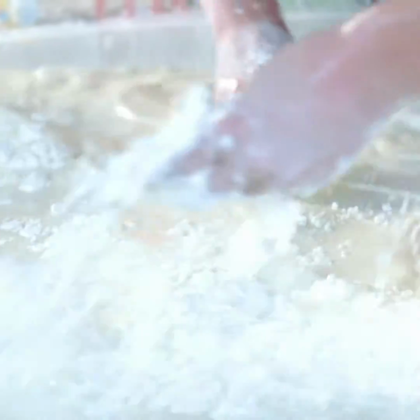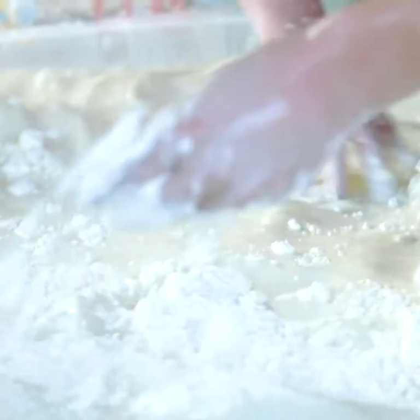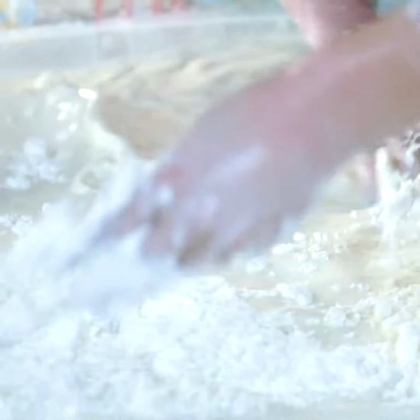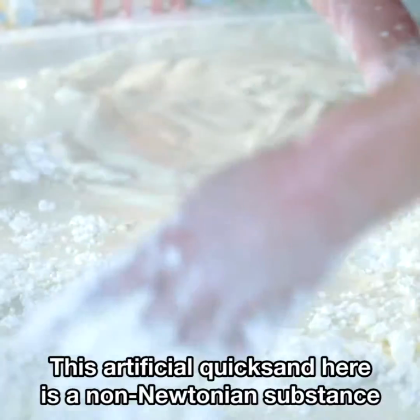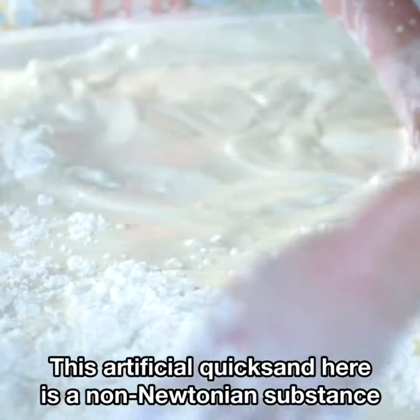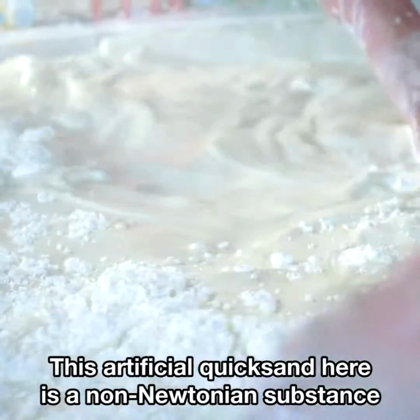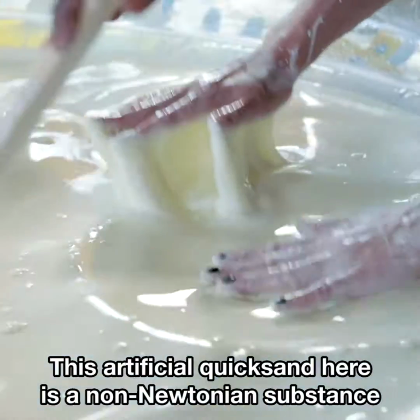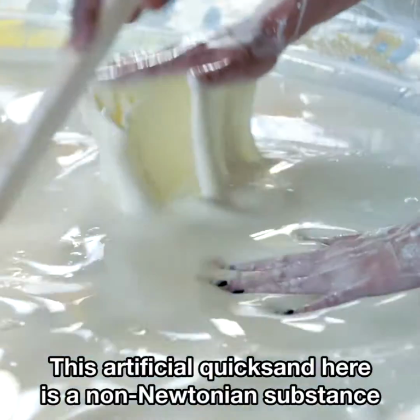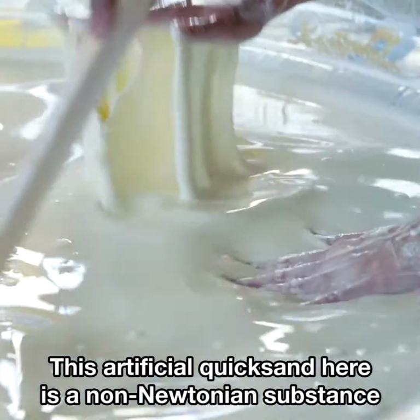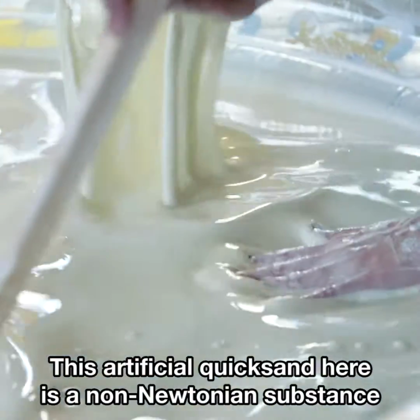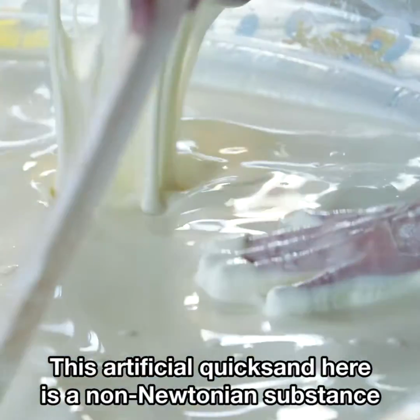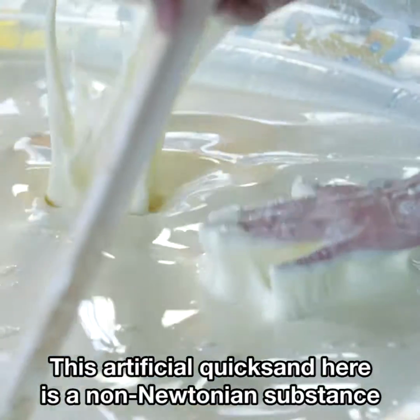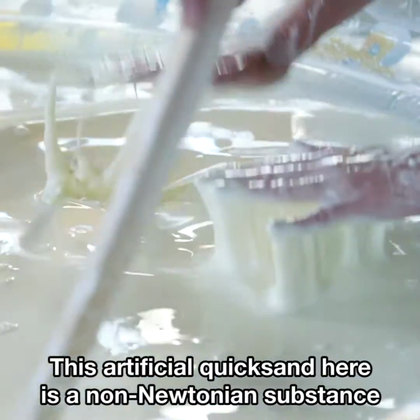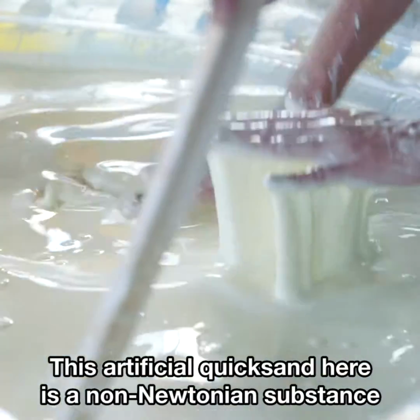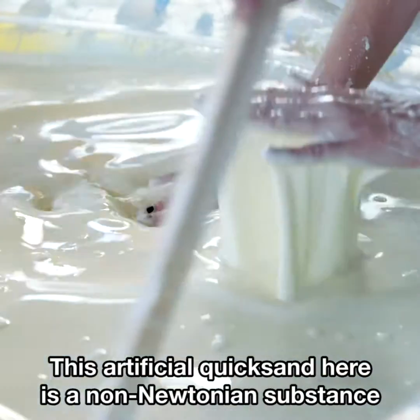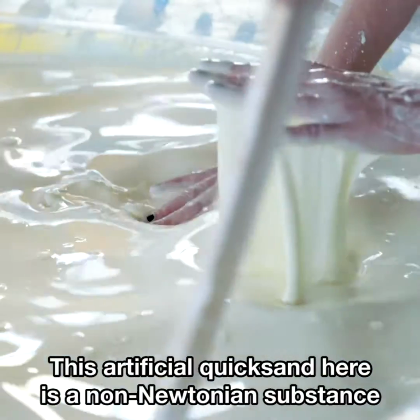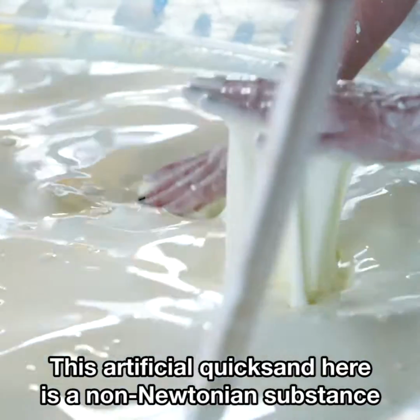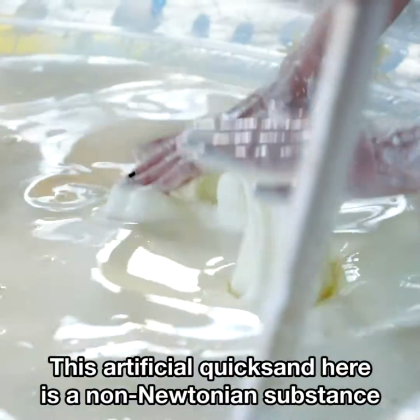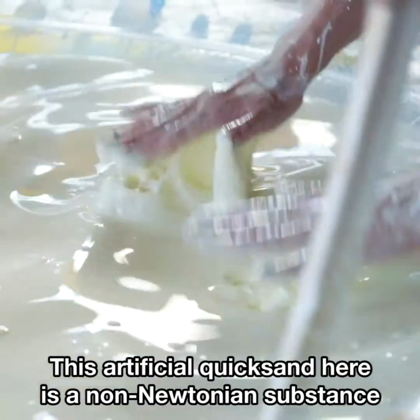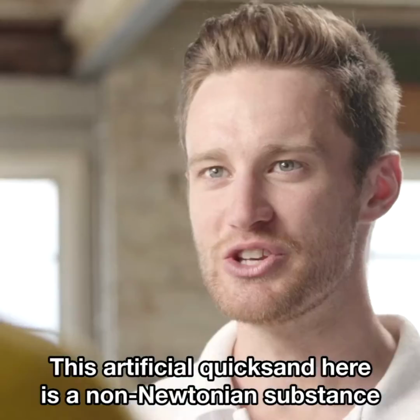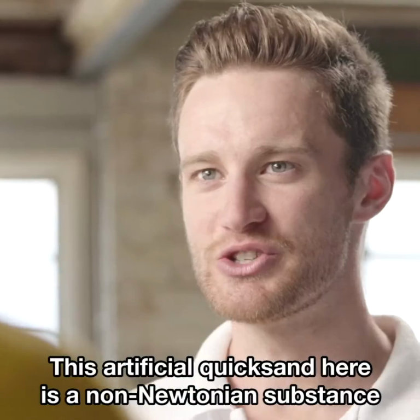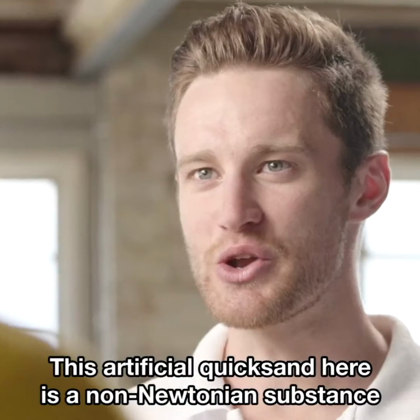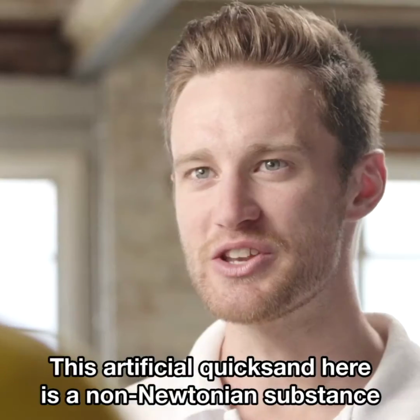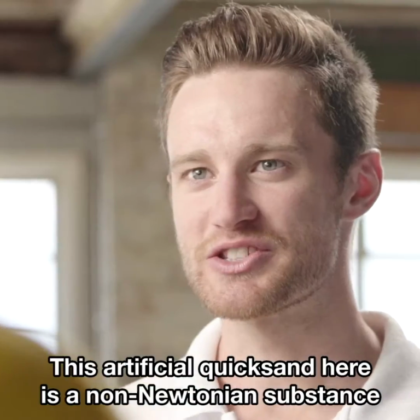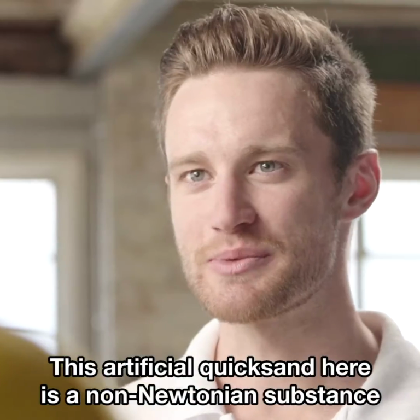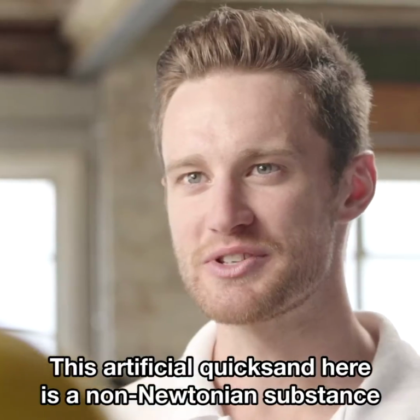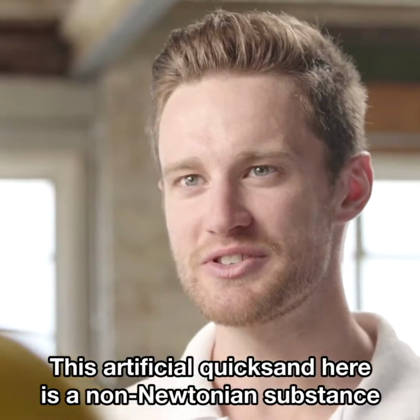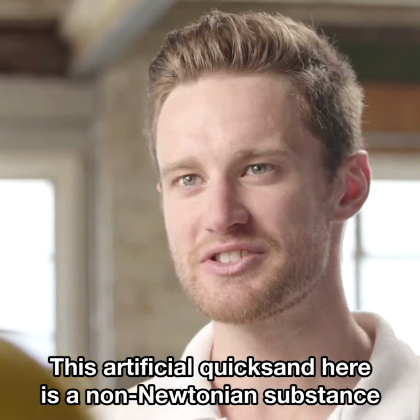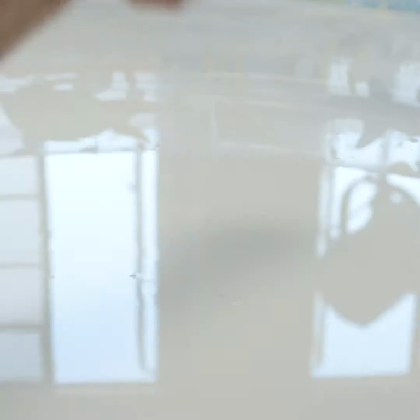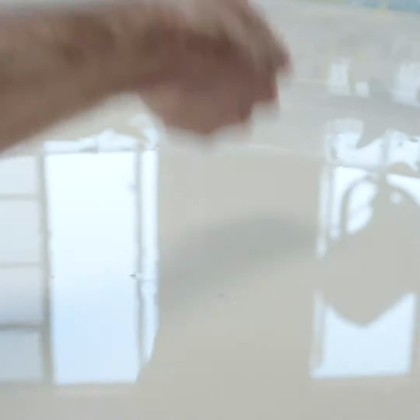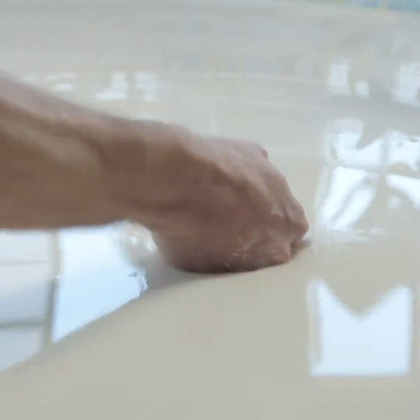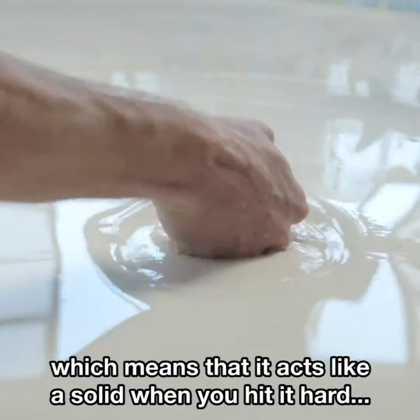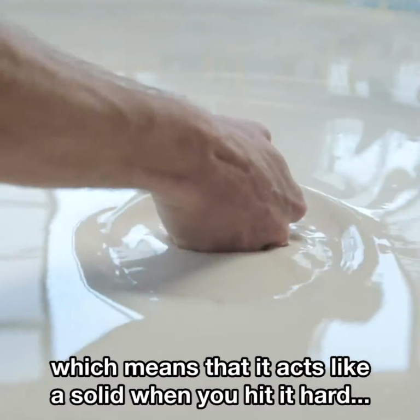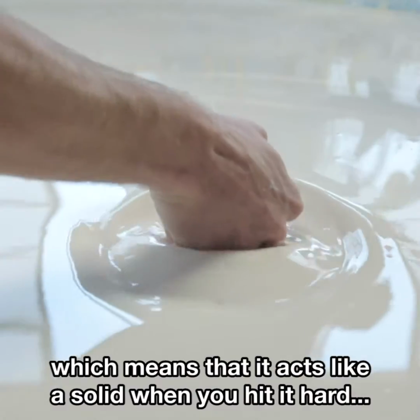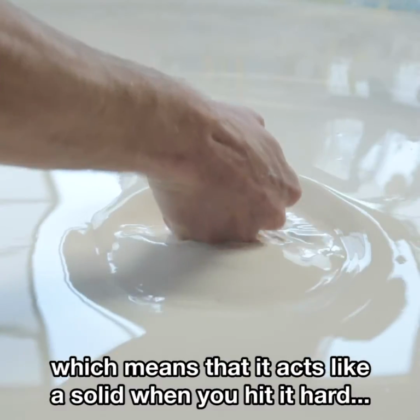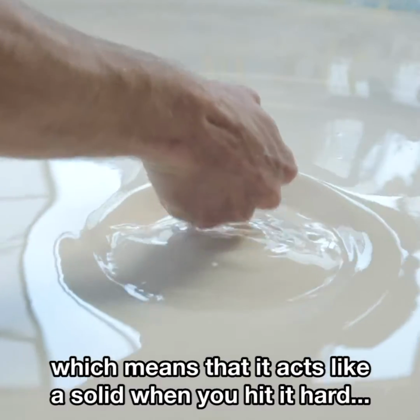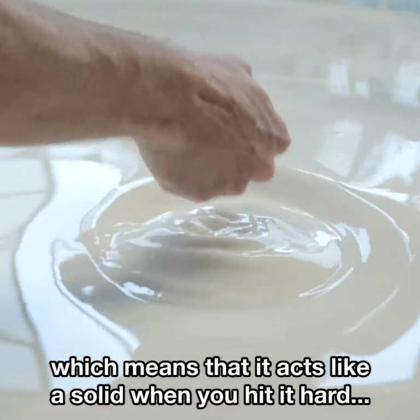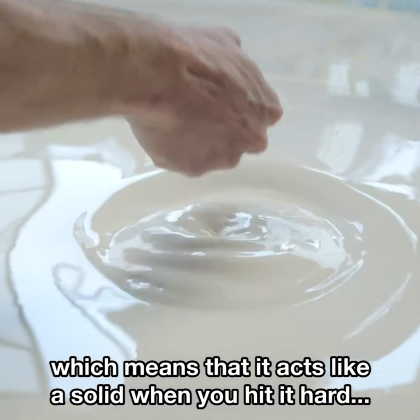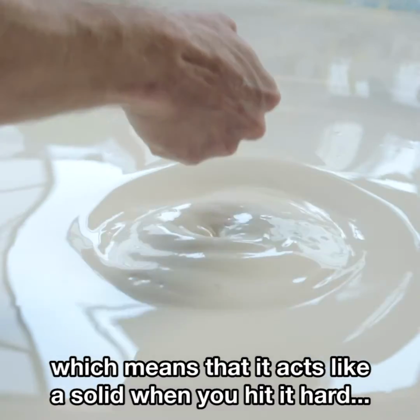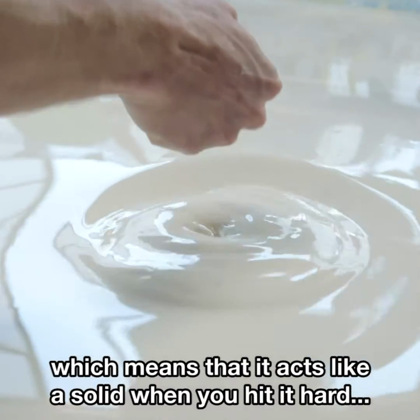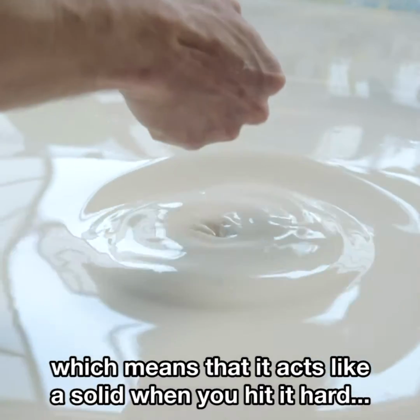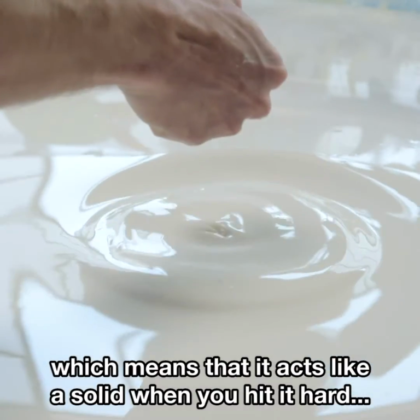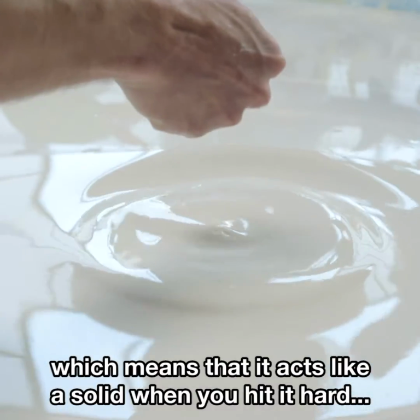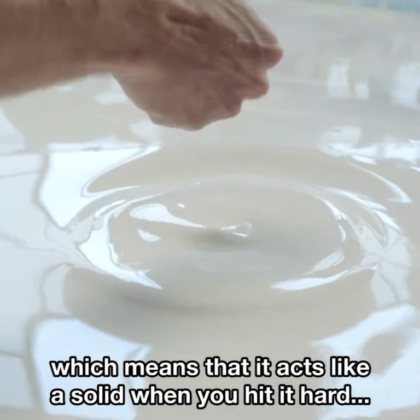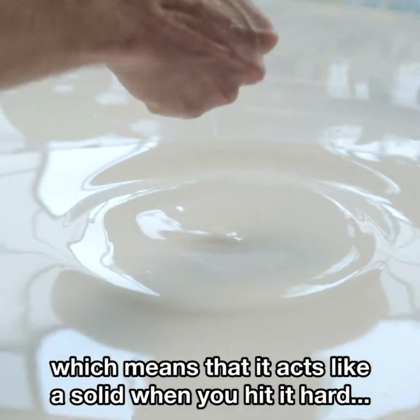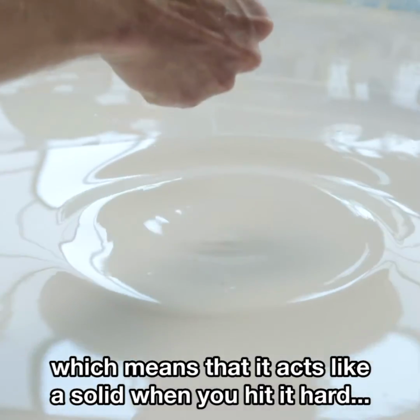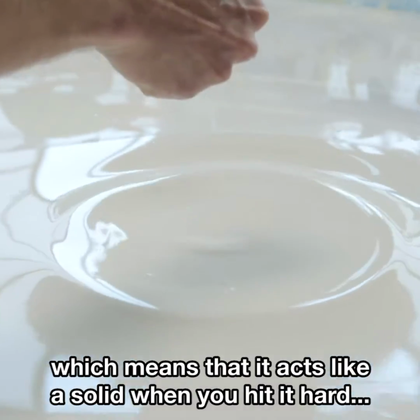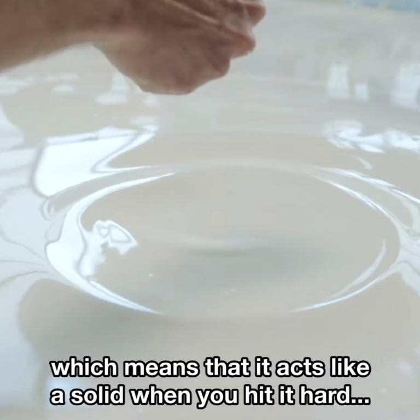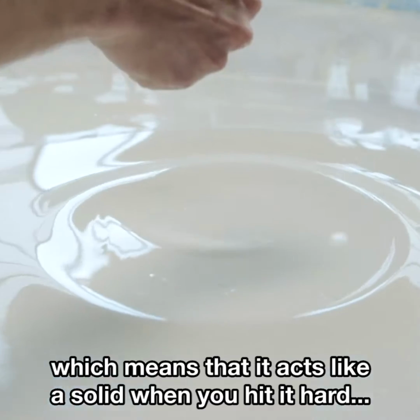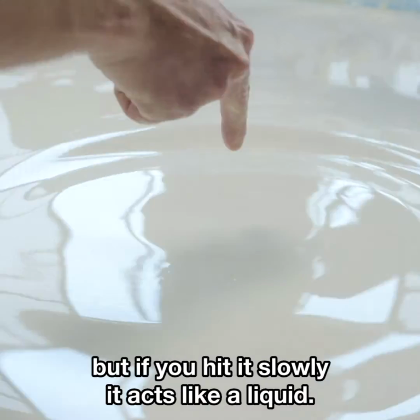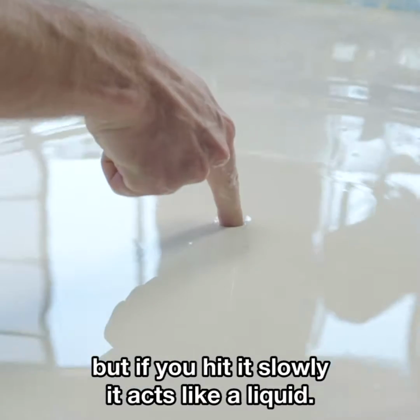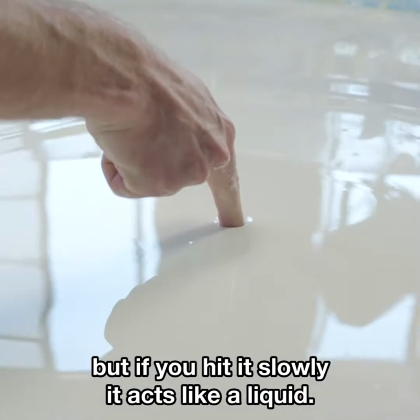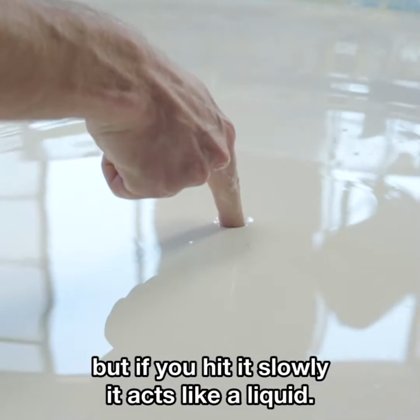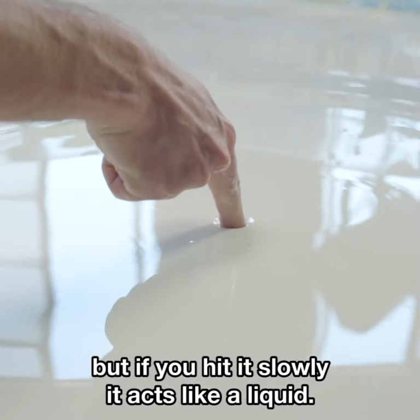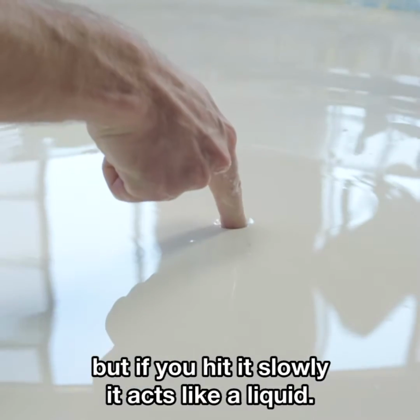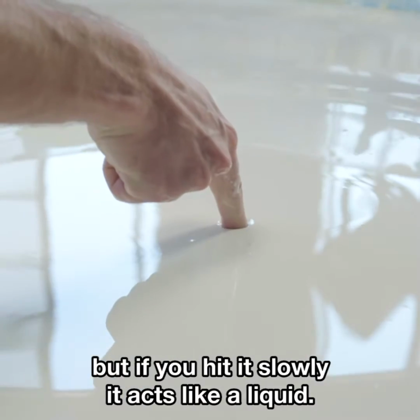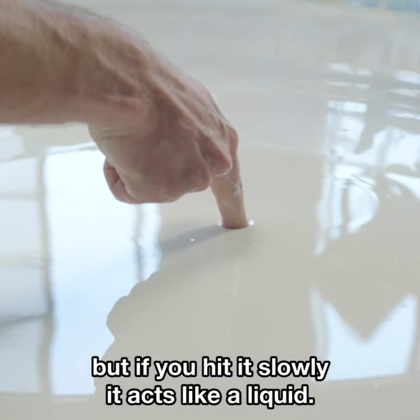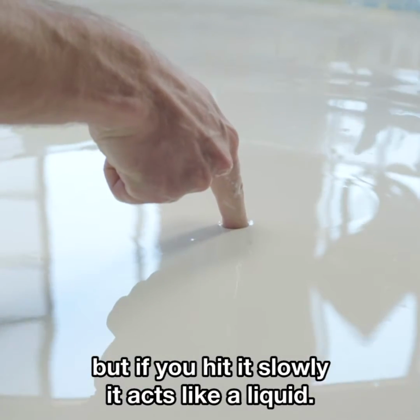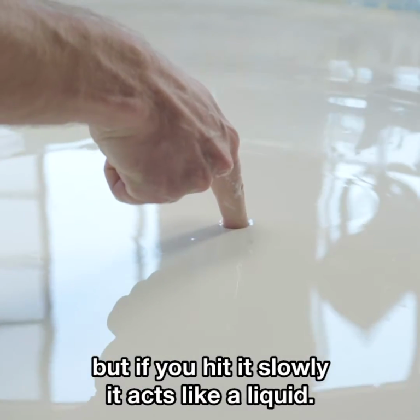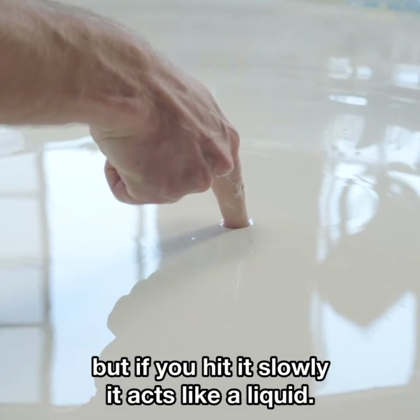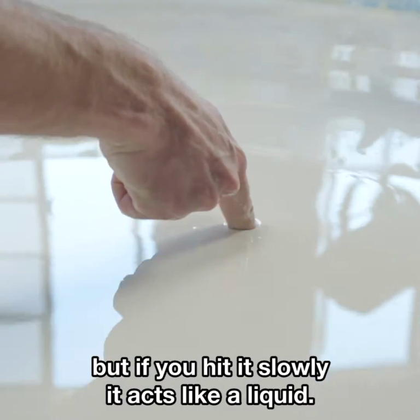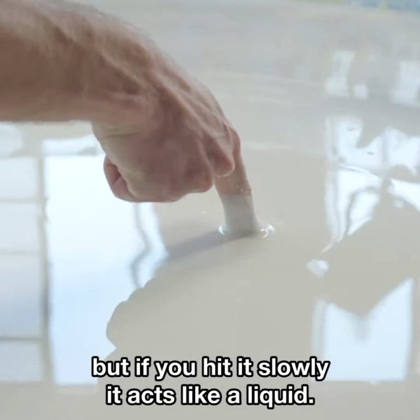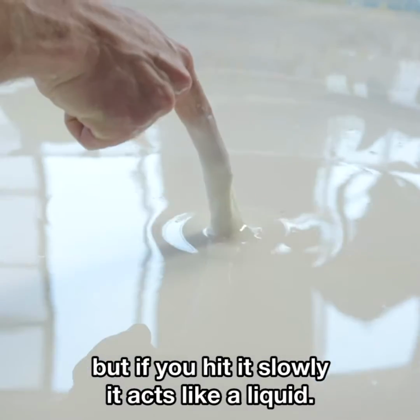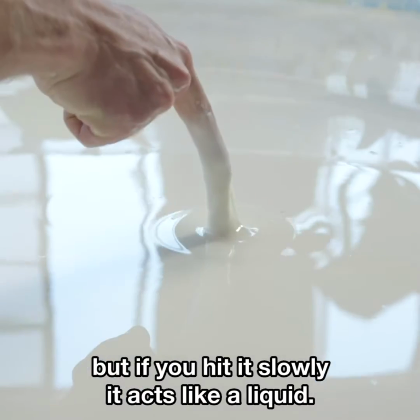This artificial quicksand here is a non-Newtonian substance, which means that it acts like a solid when you hit it hard, but if you hit it slowly, it acts like a liquid.